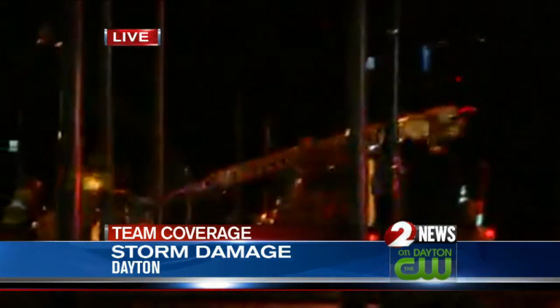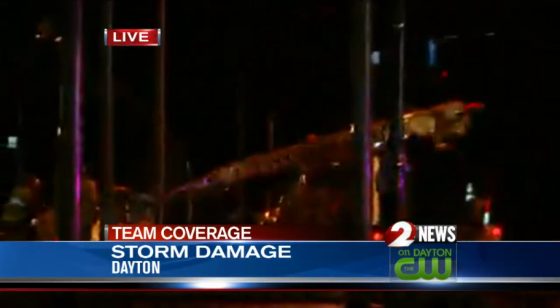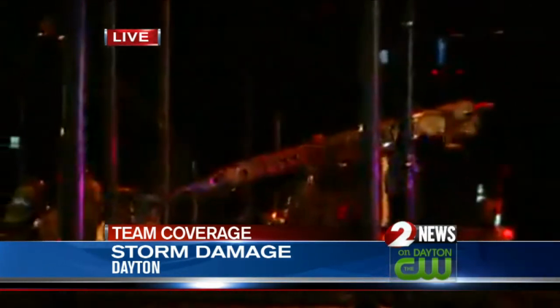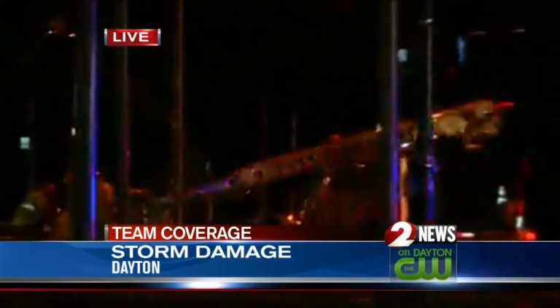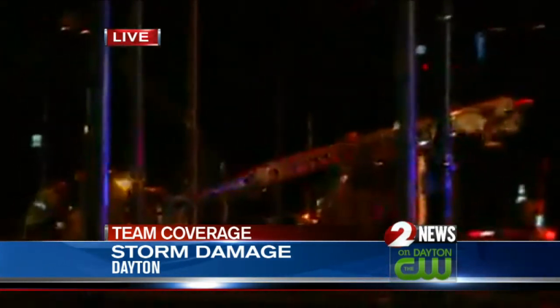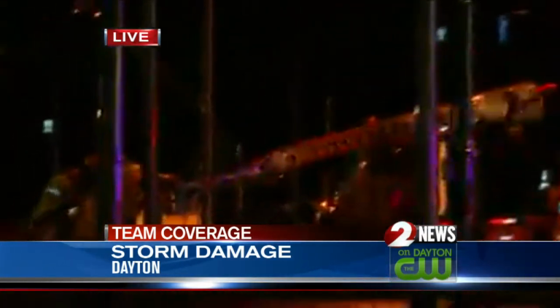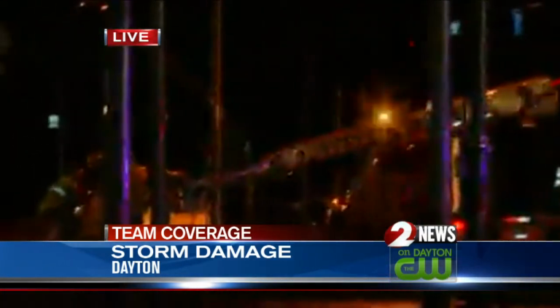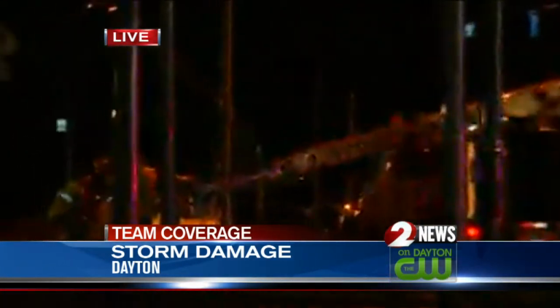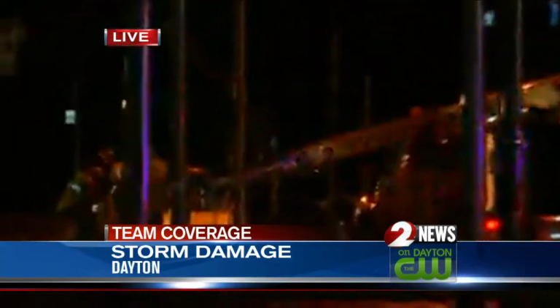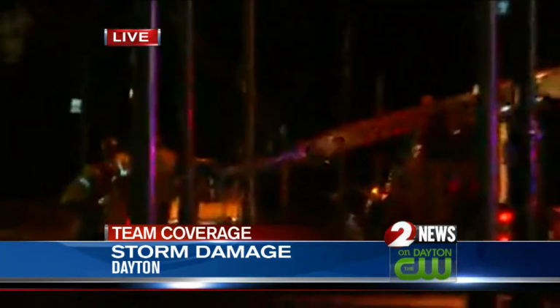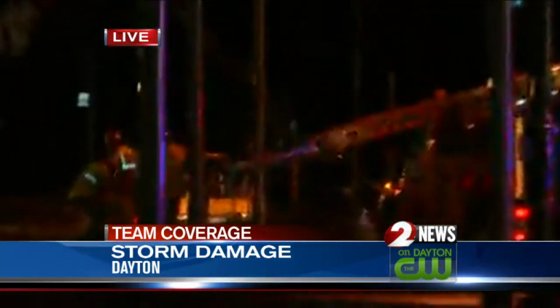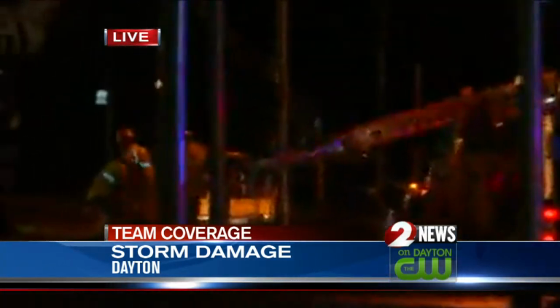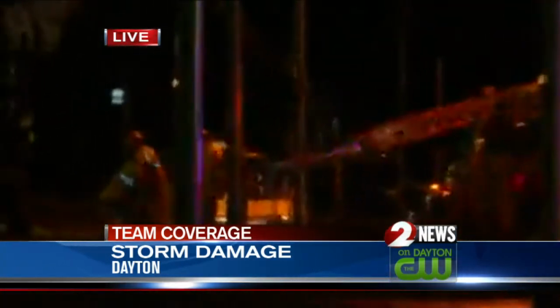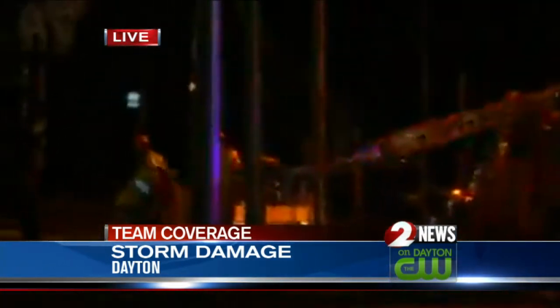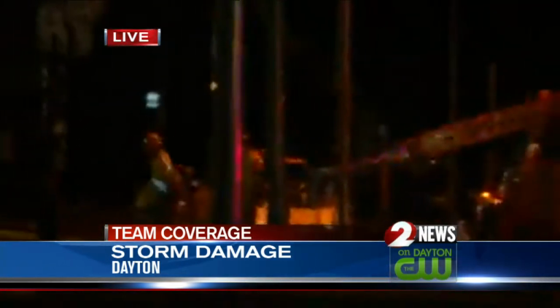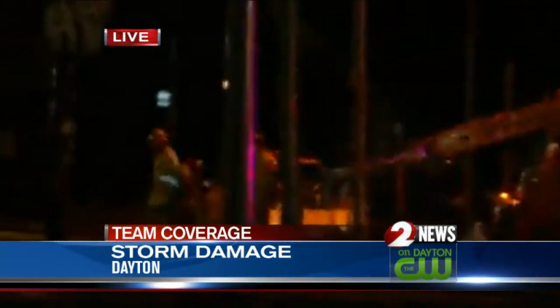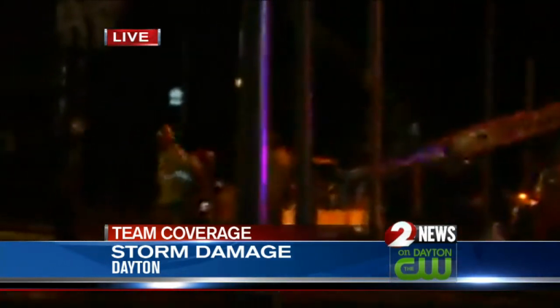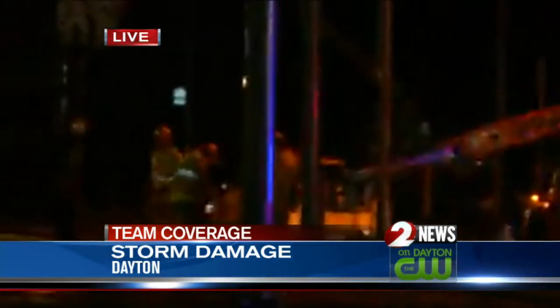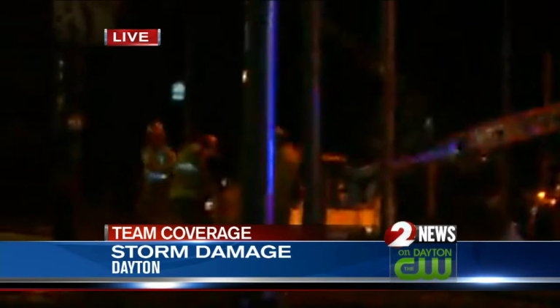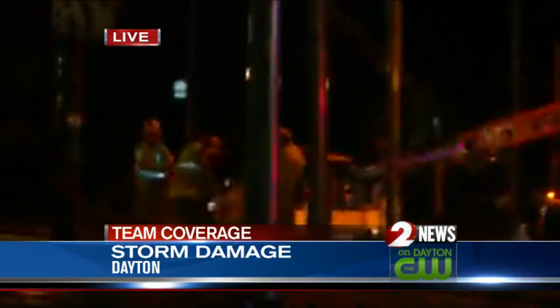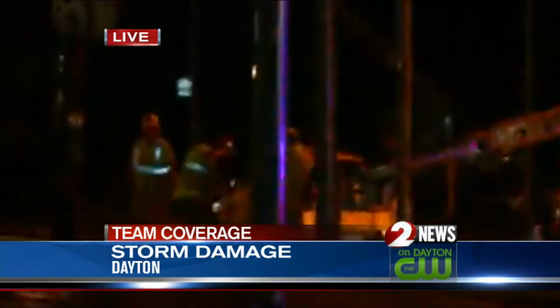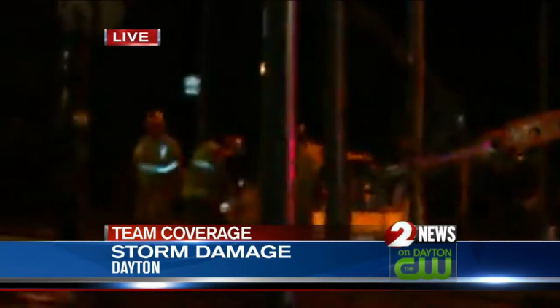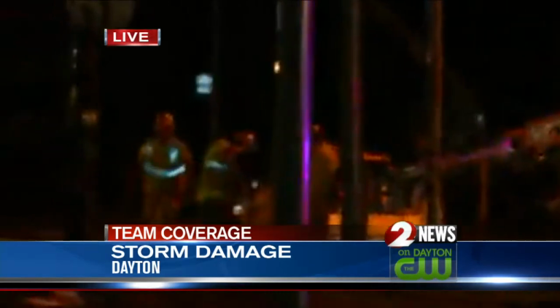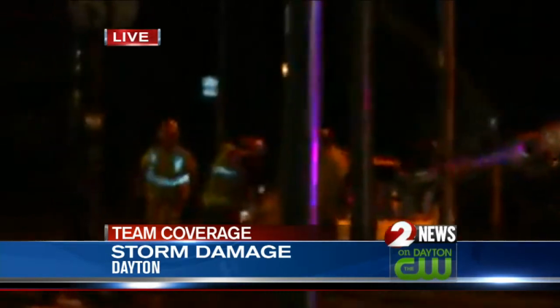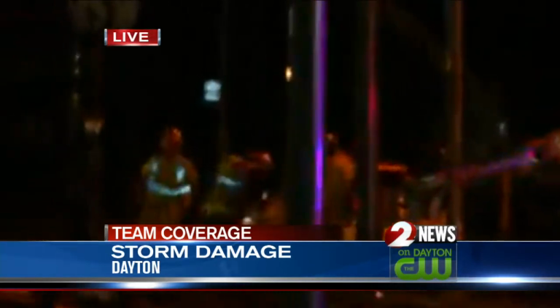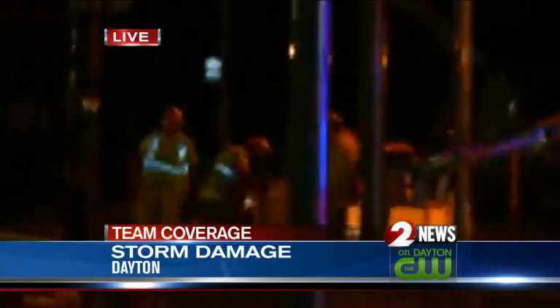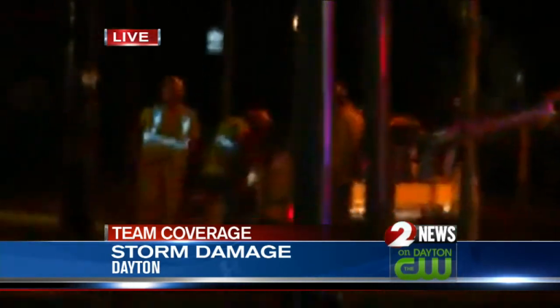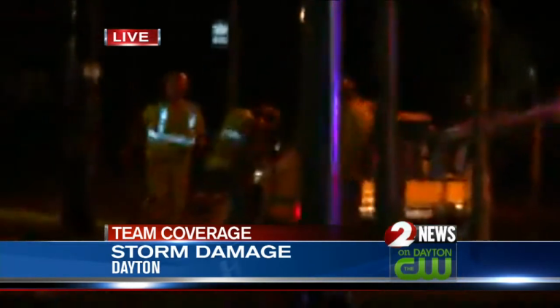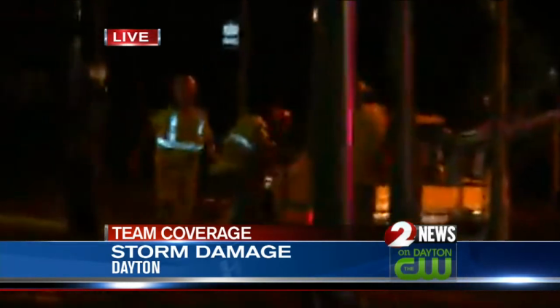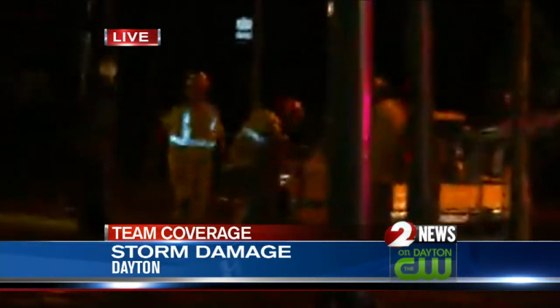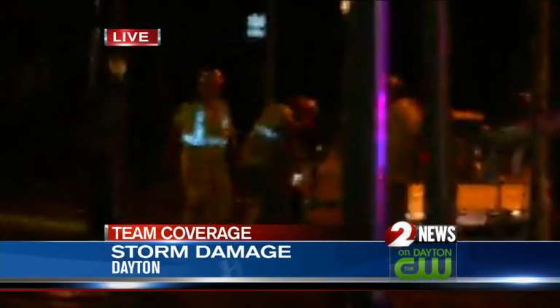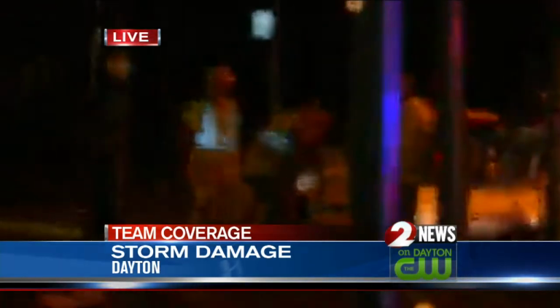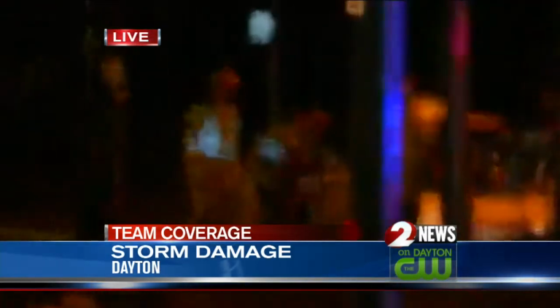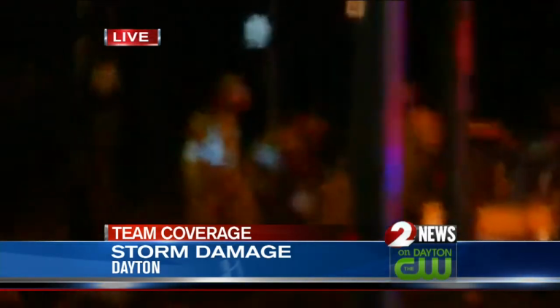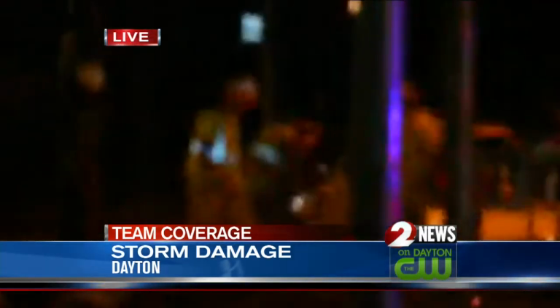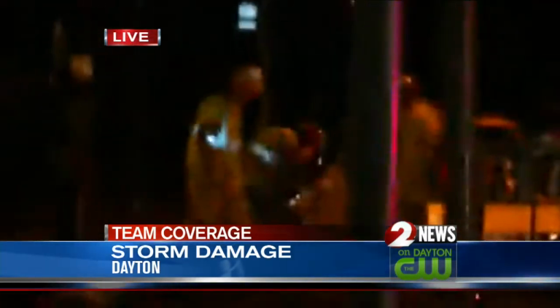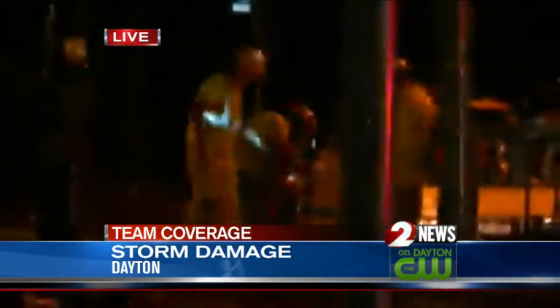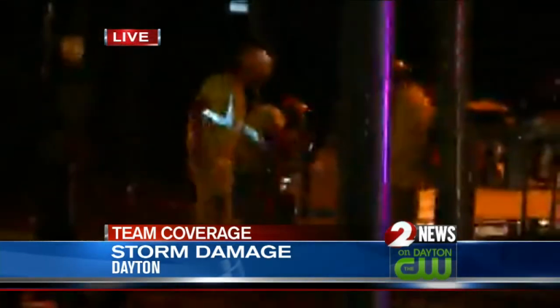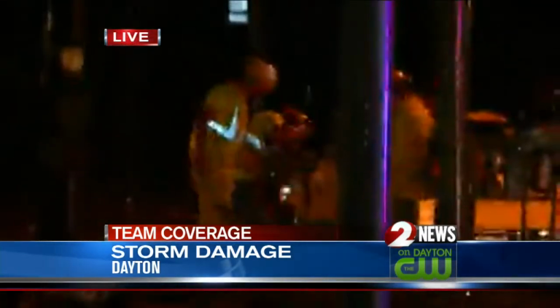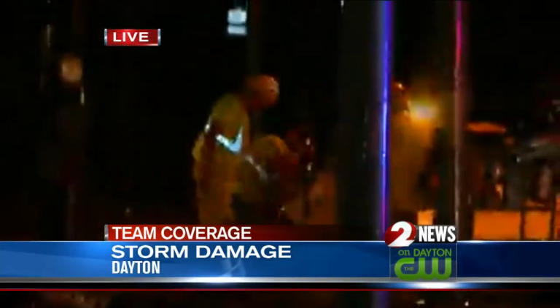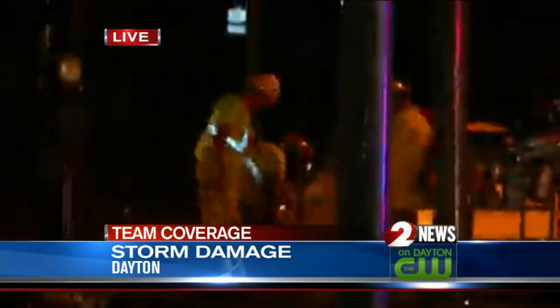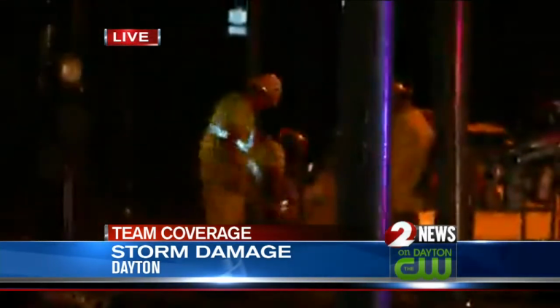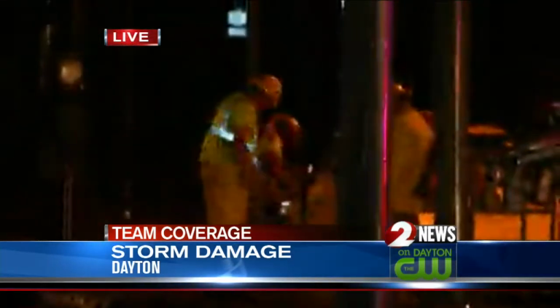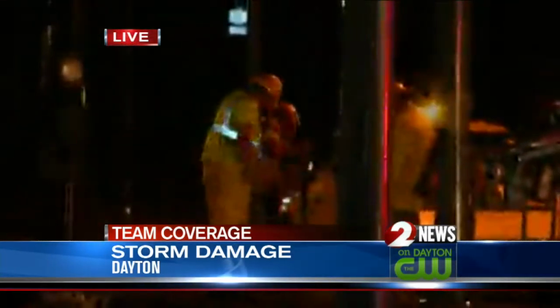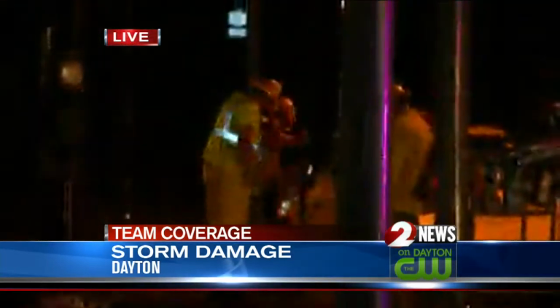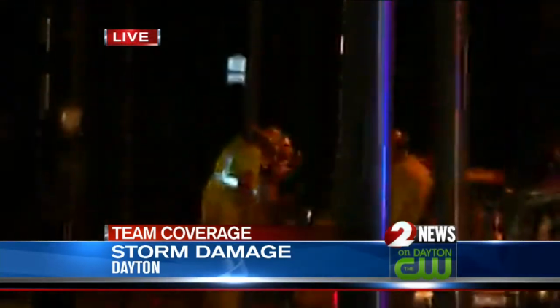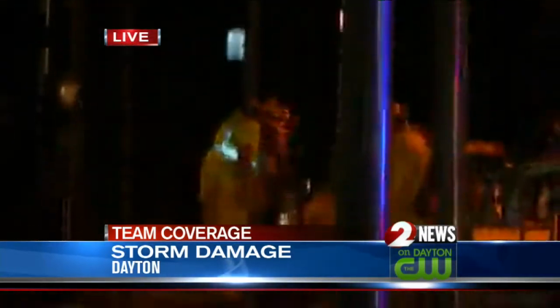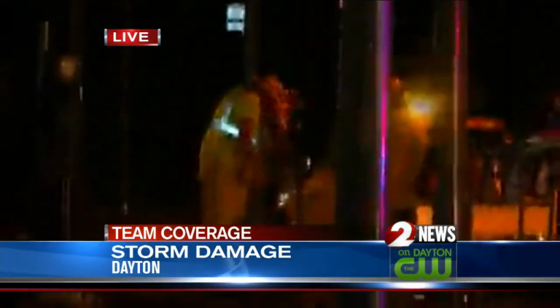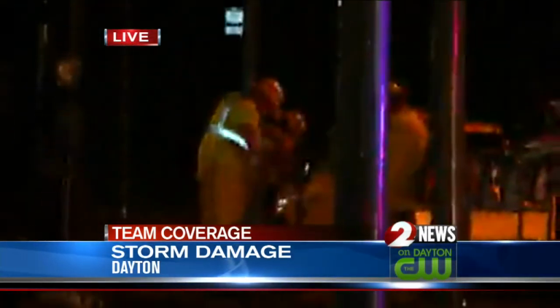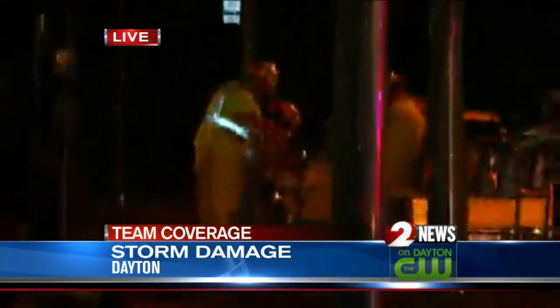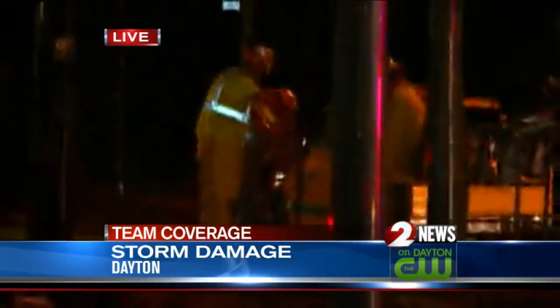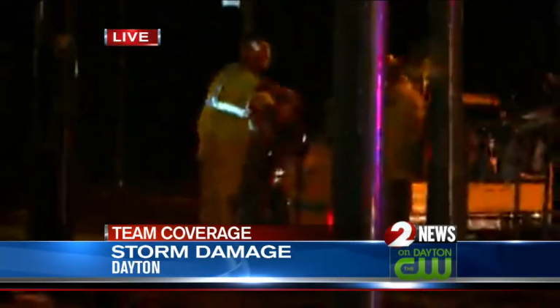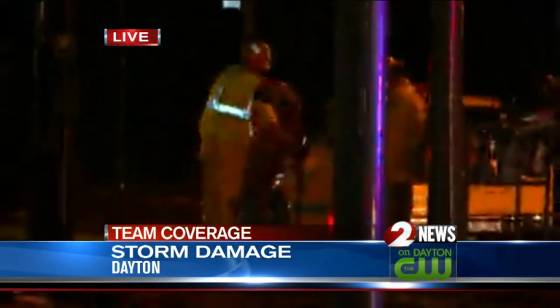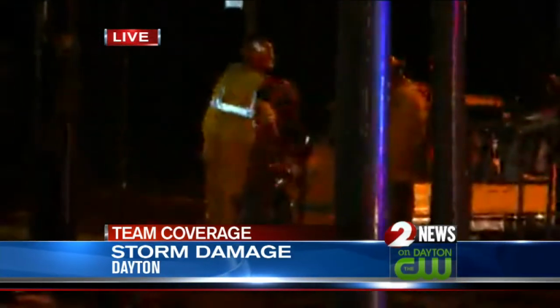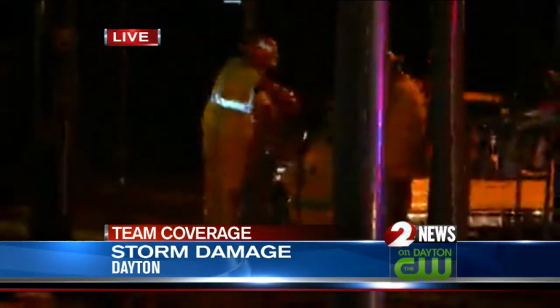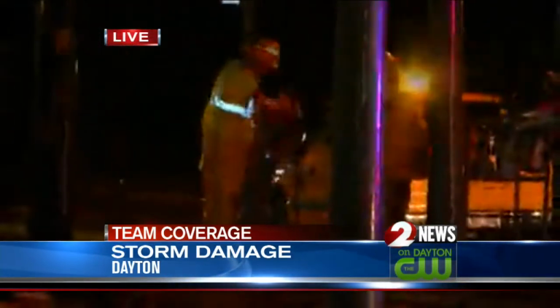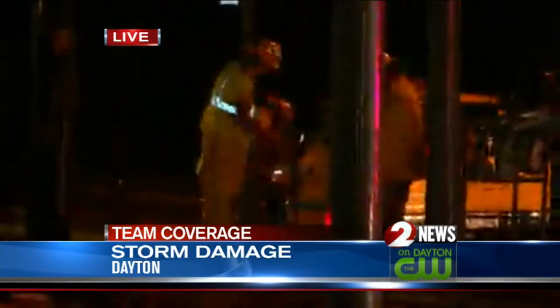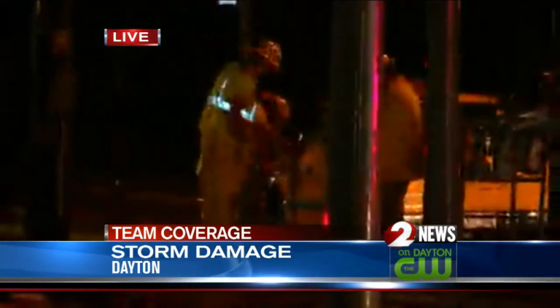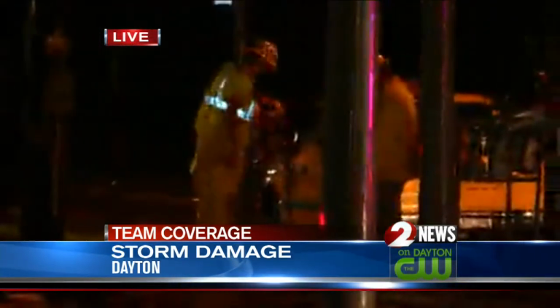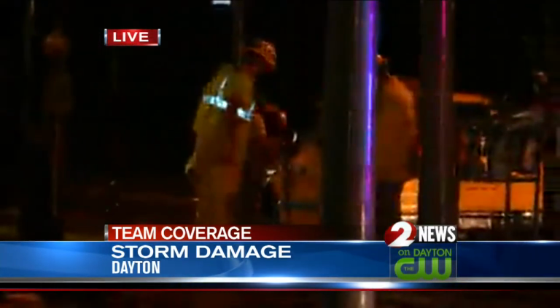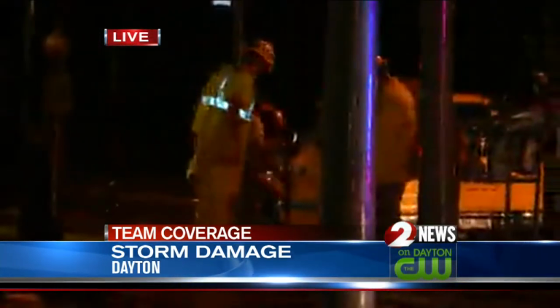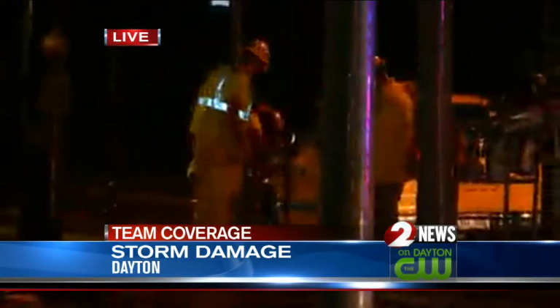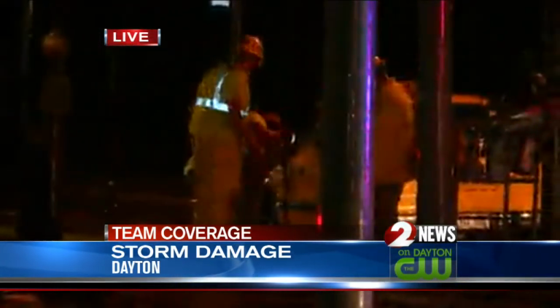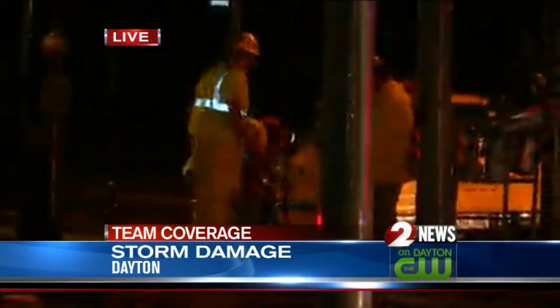Really, damage is starting to be hidden by some of the darkness coming through here, but come tomorrow morning, there will definitely be plenty of clean-up.